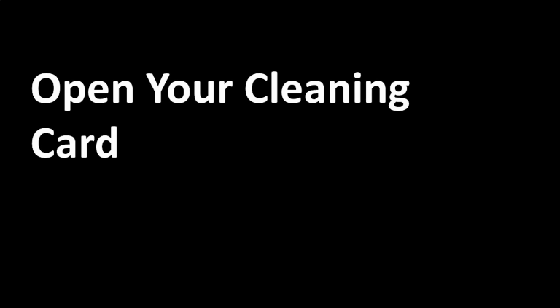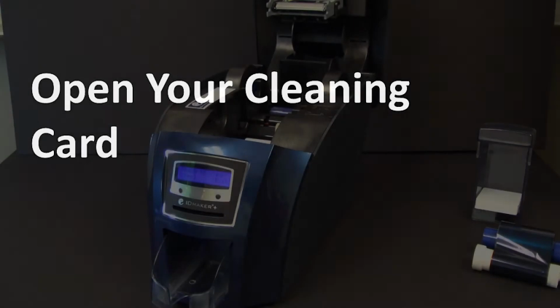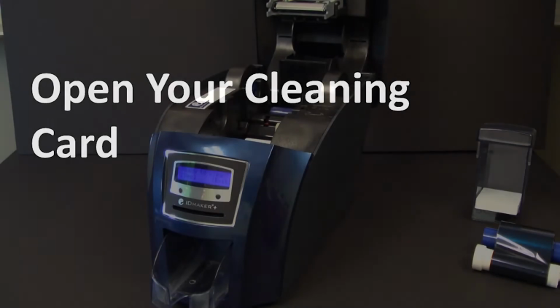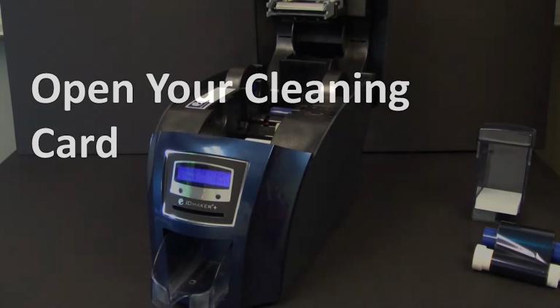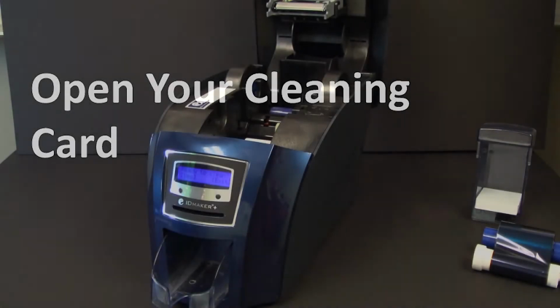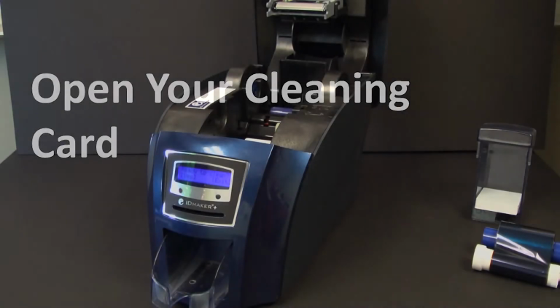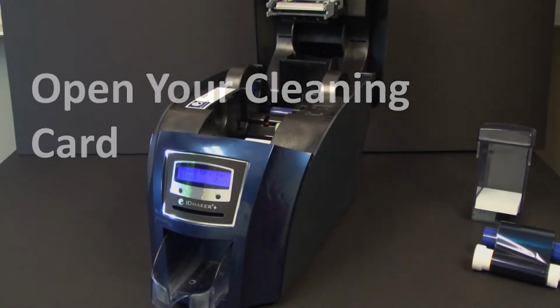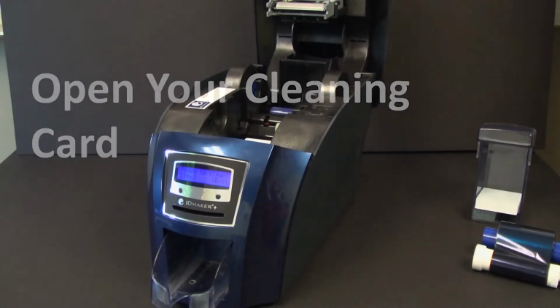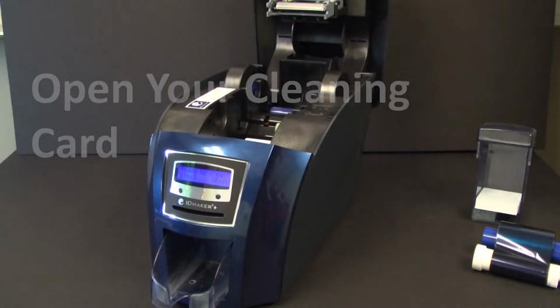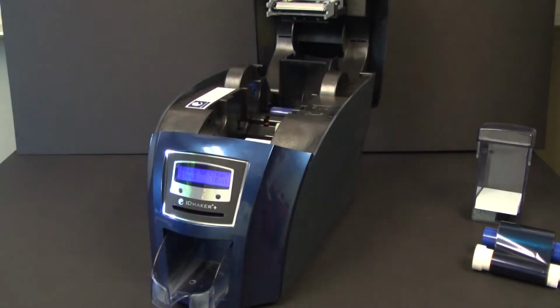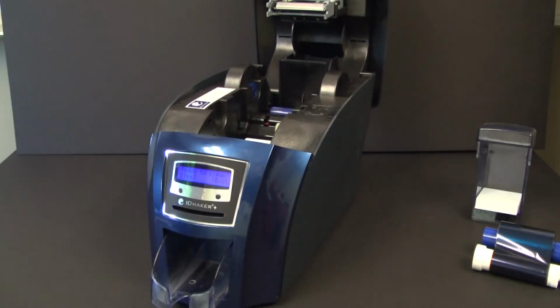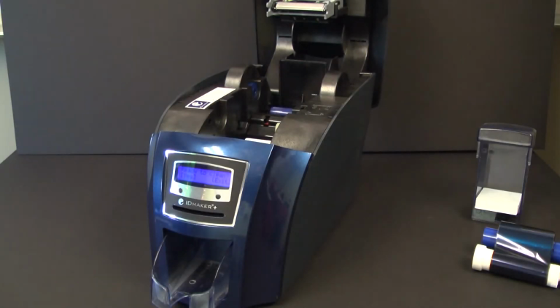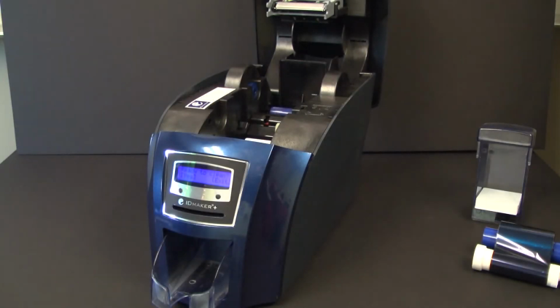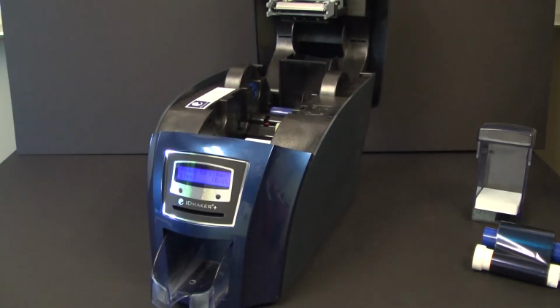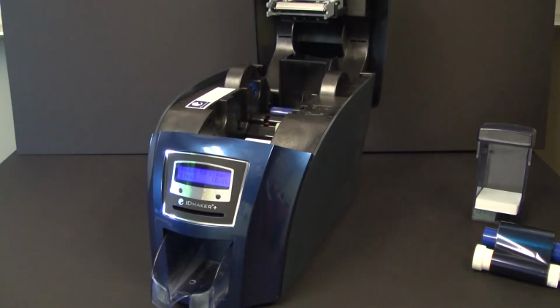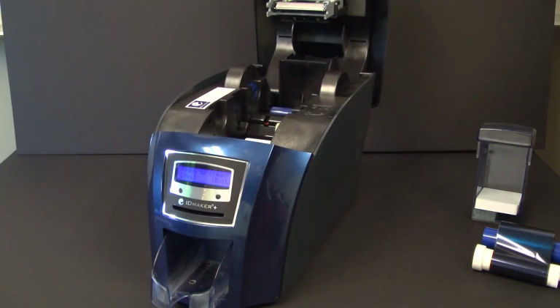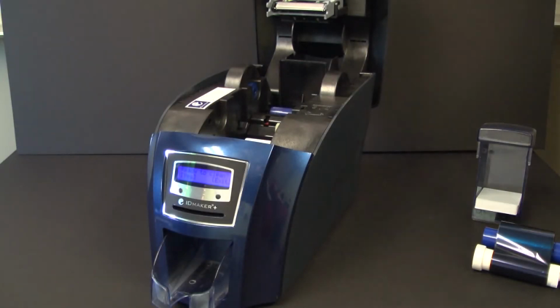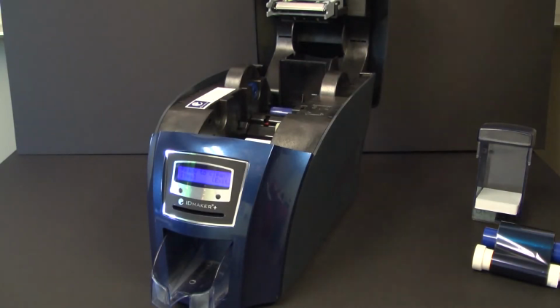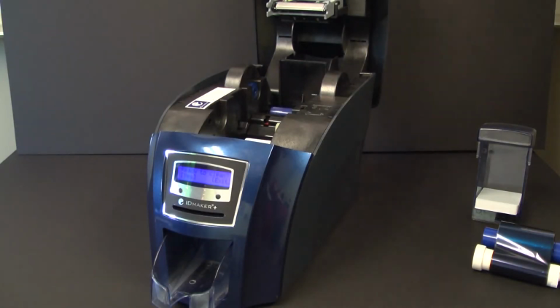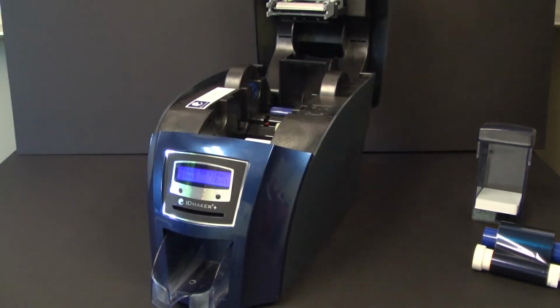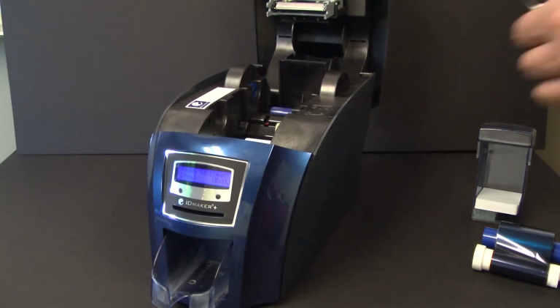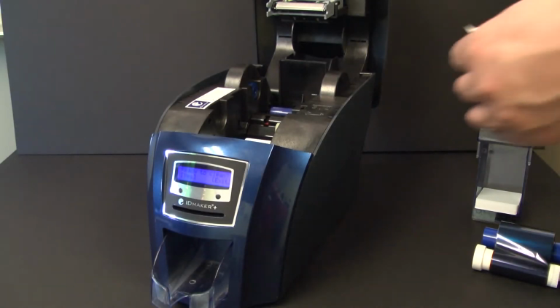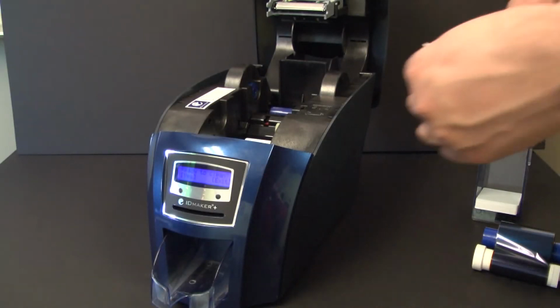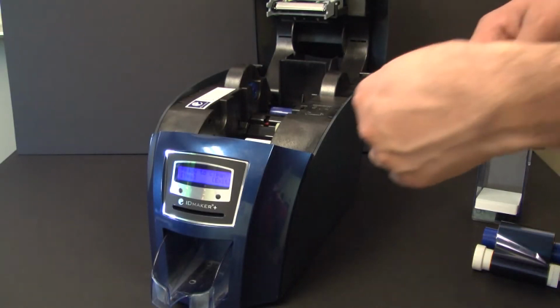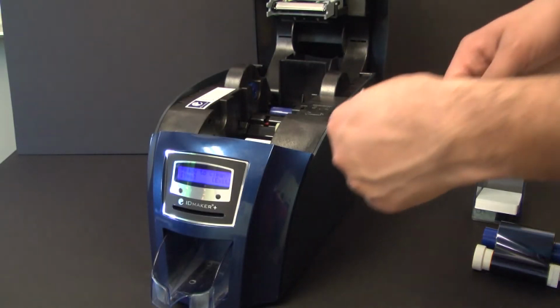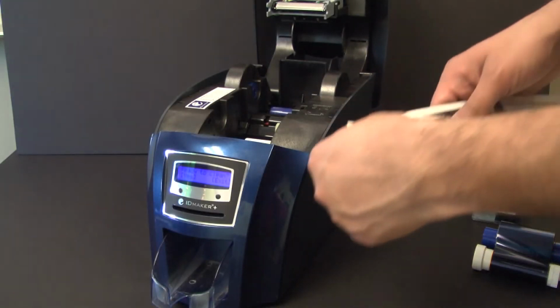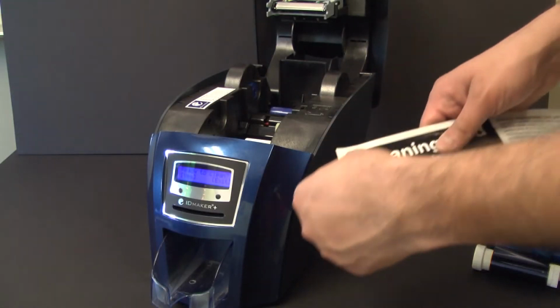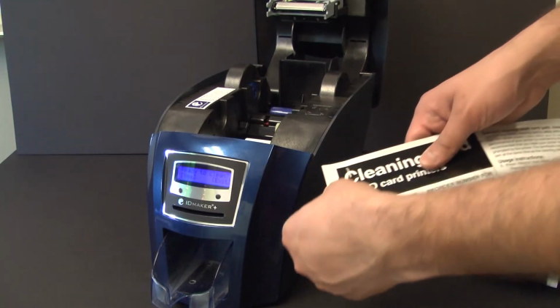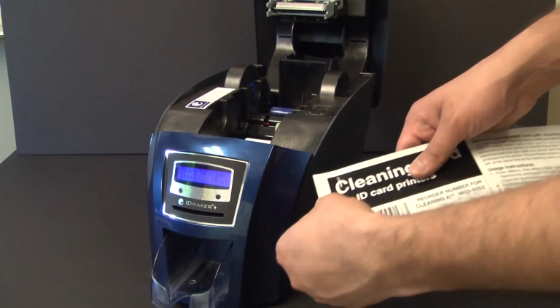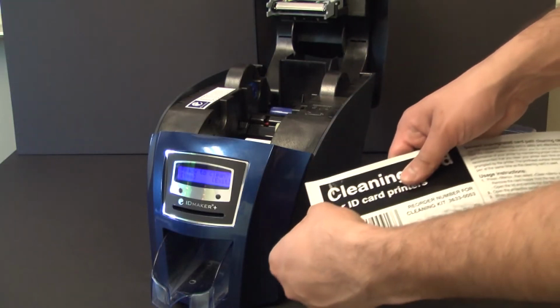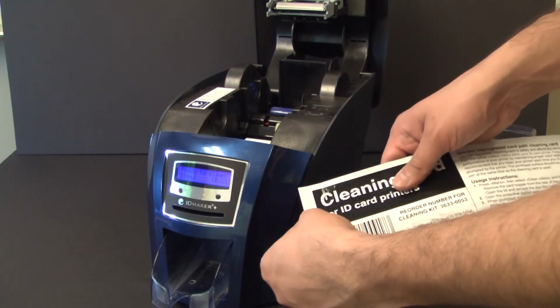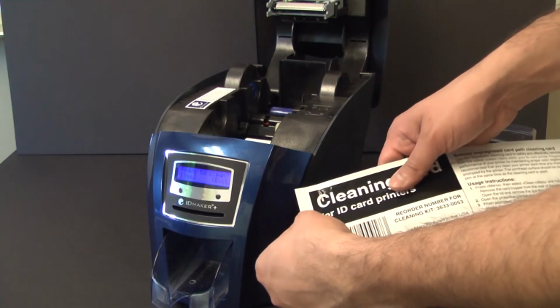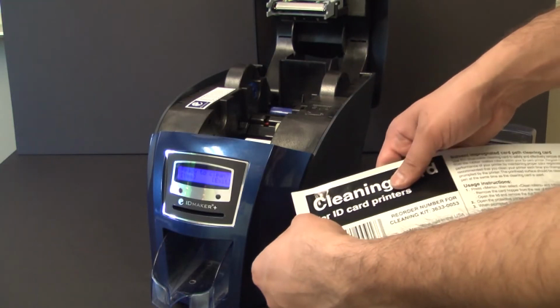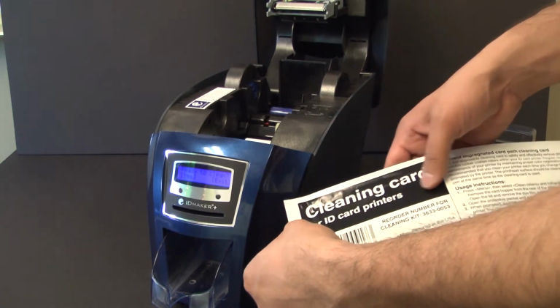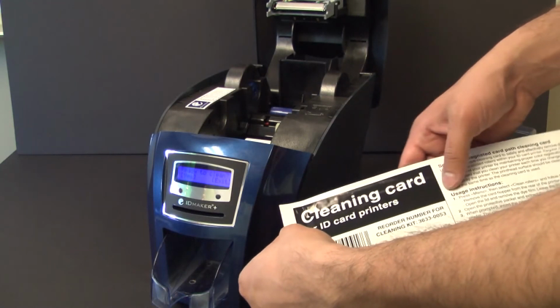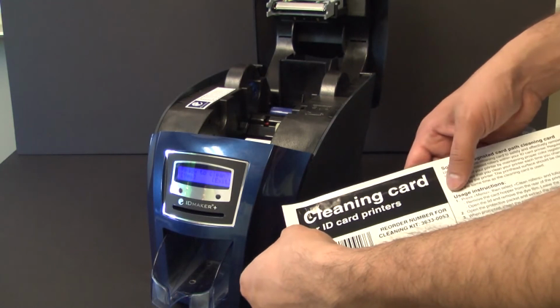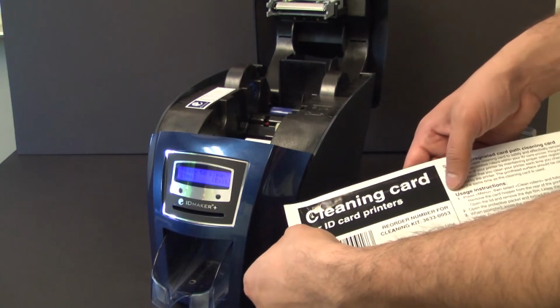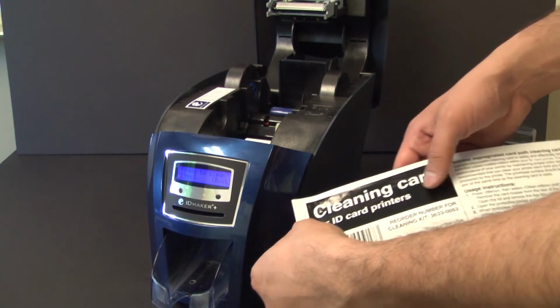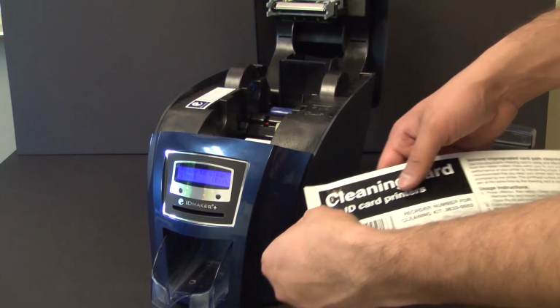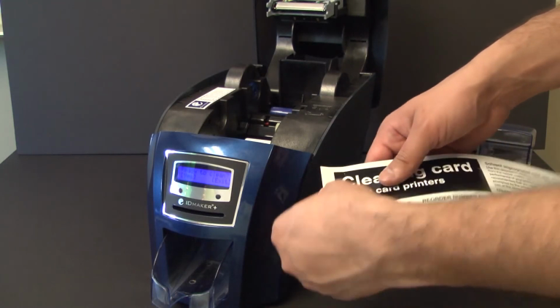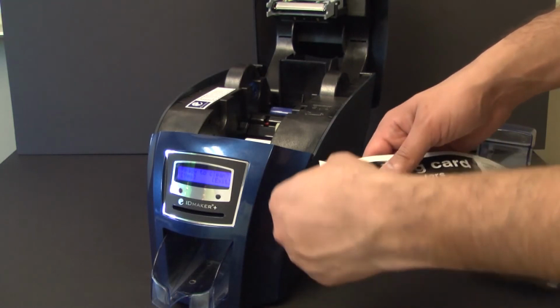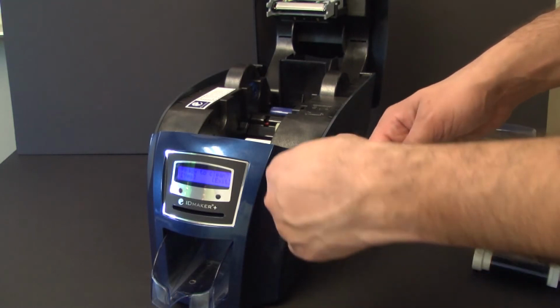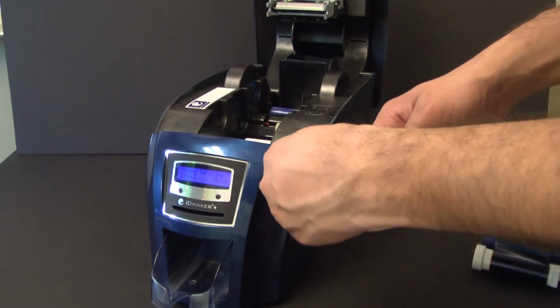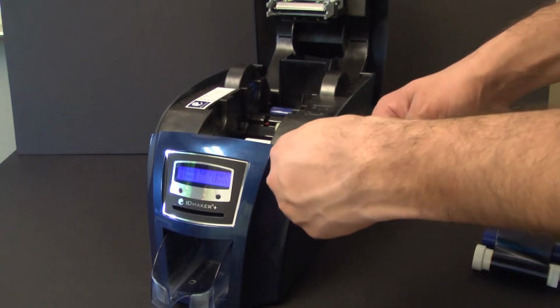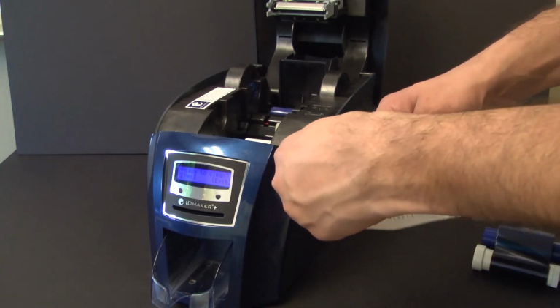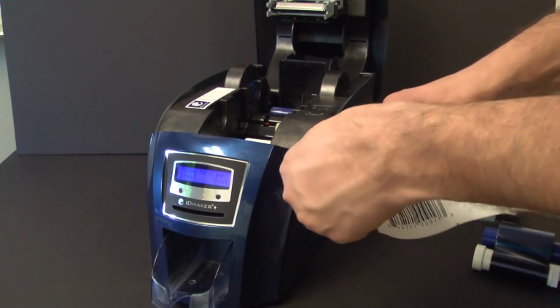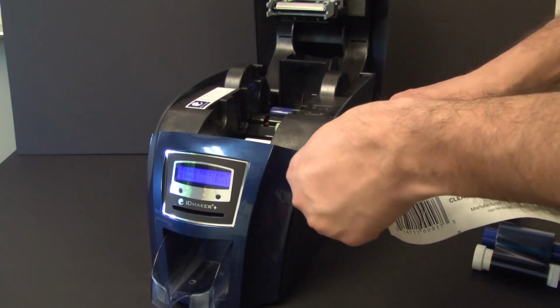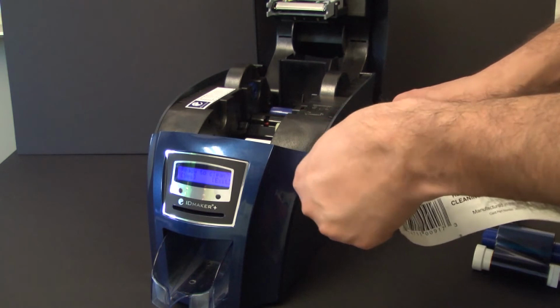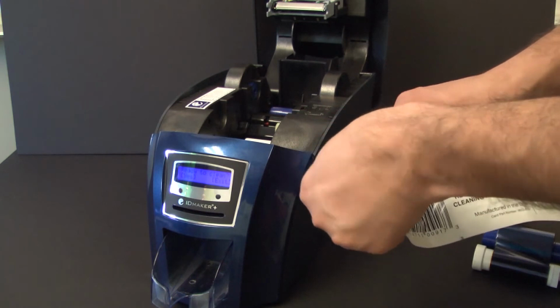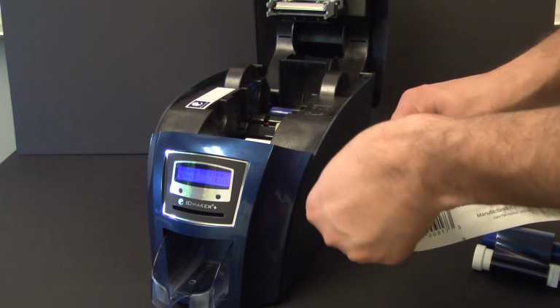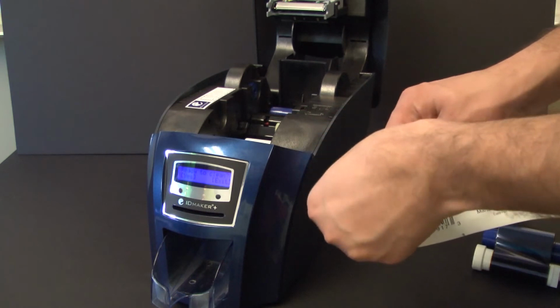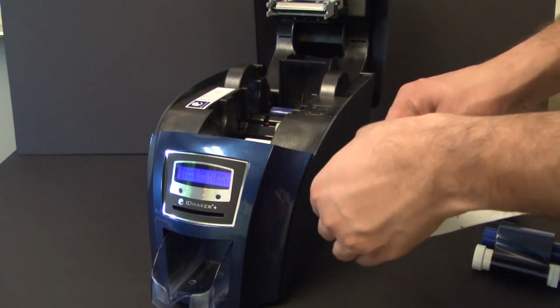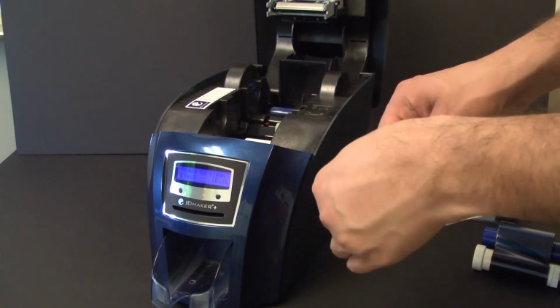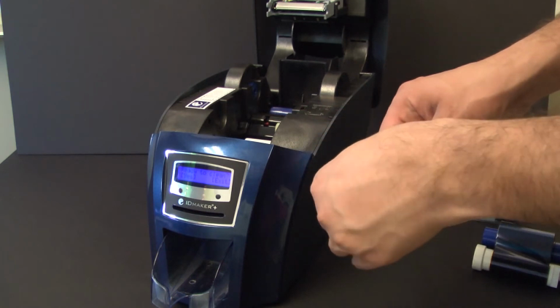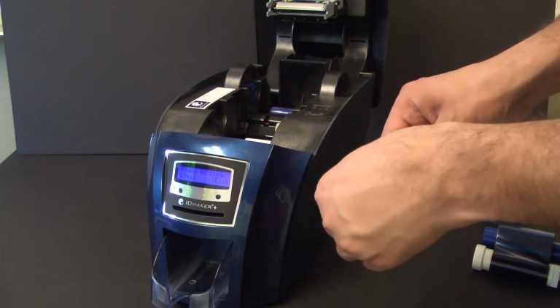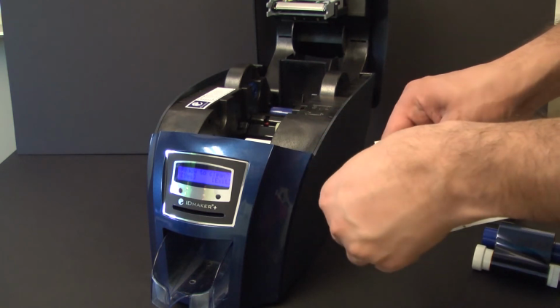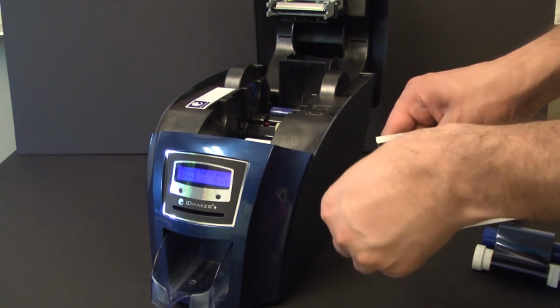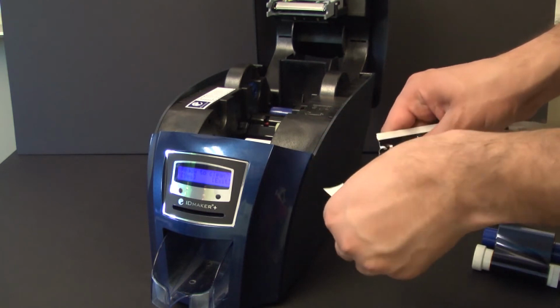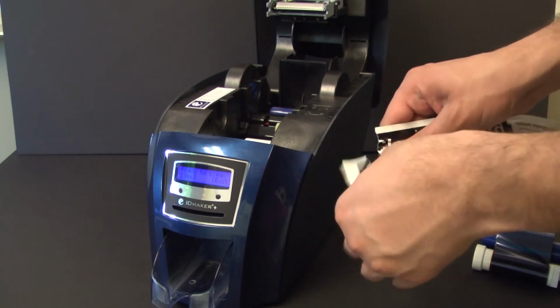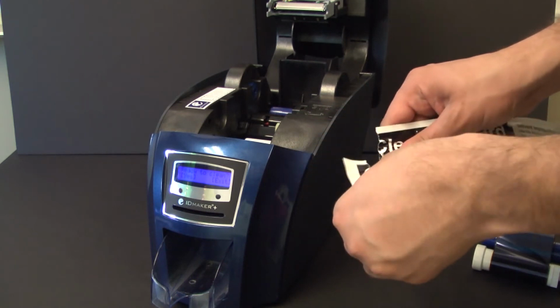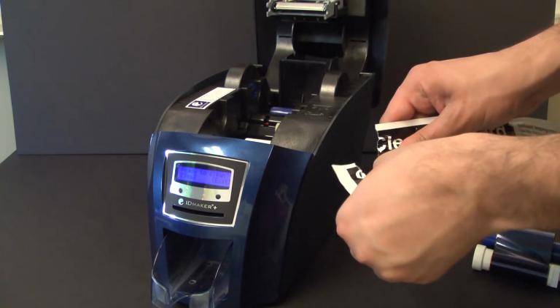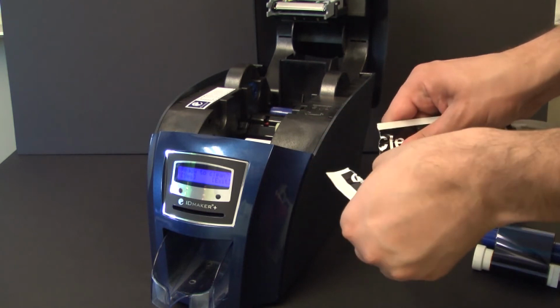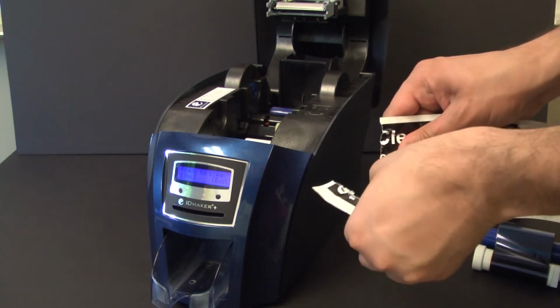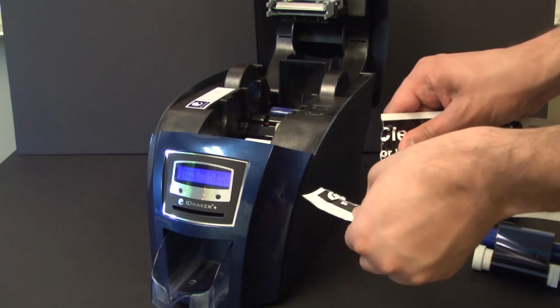Next, open your printer-specific cleaning kit, place it to the side, and navigate to the printer screen.